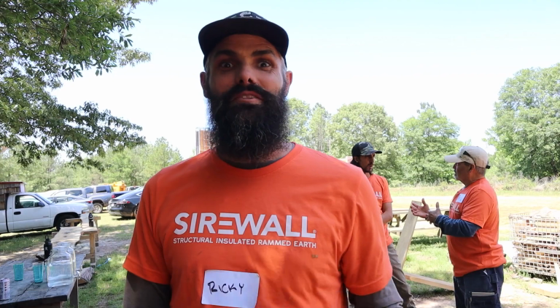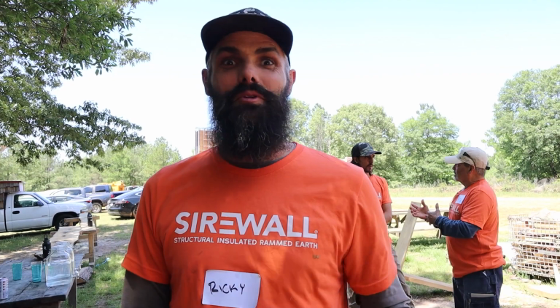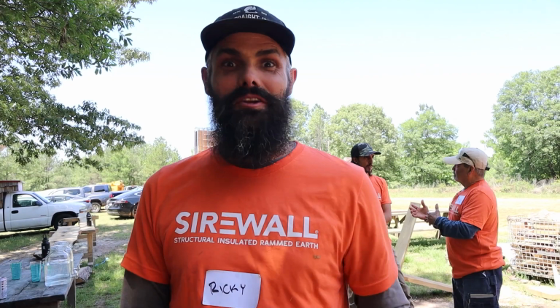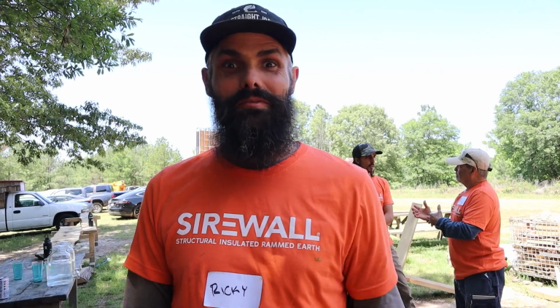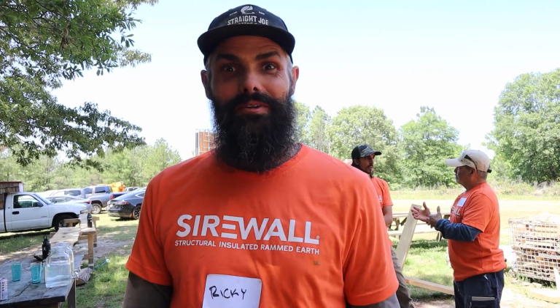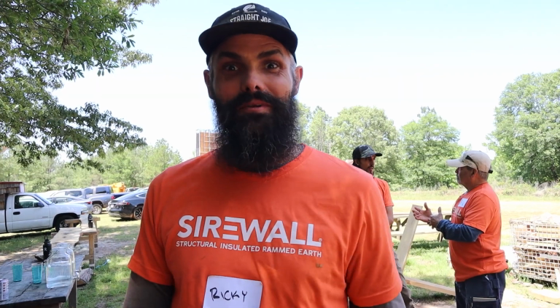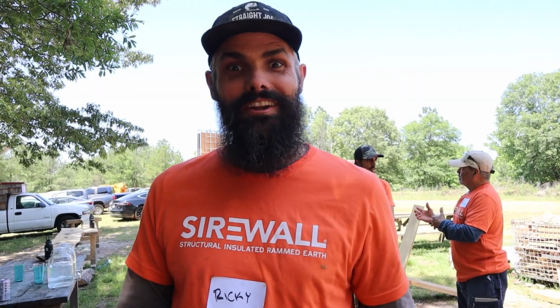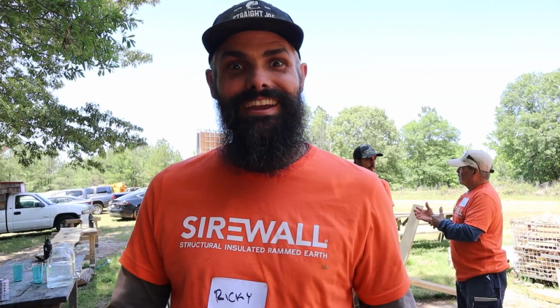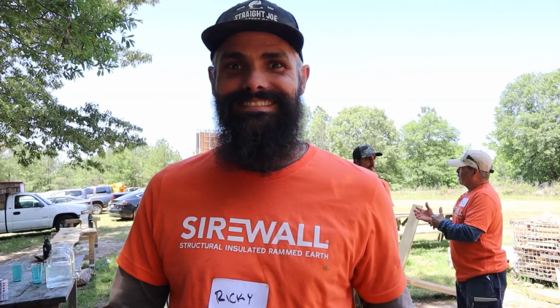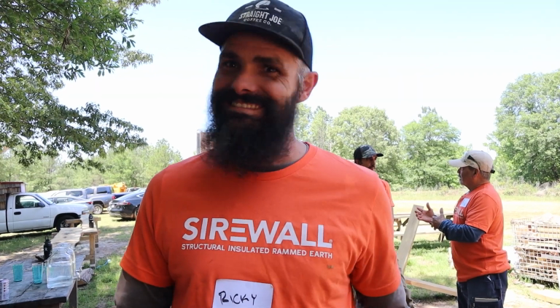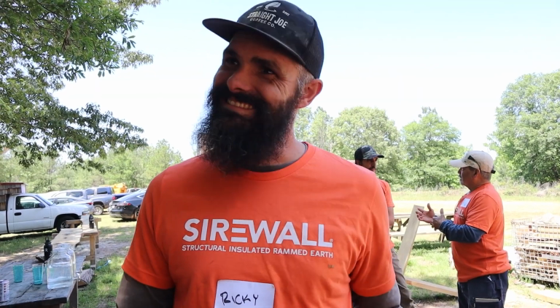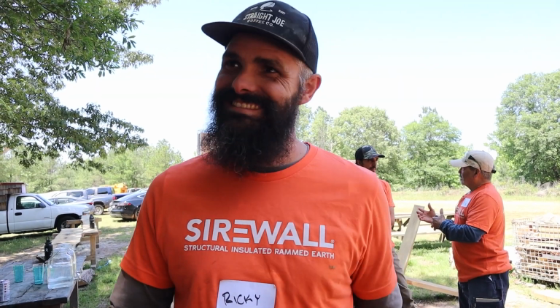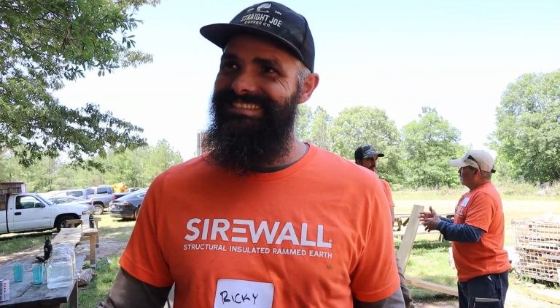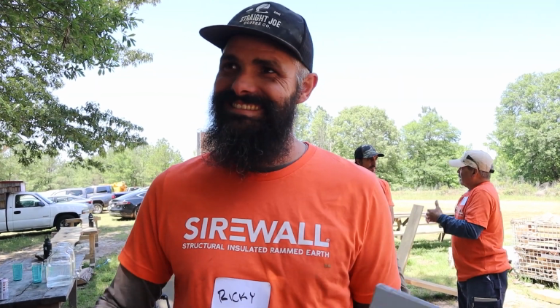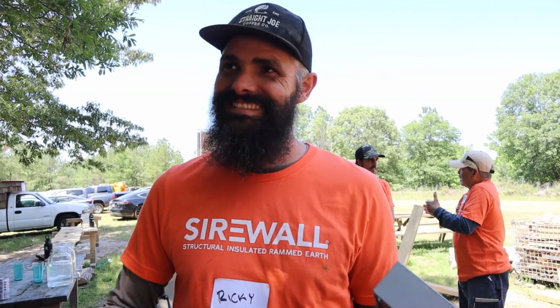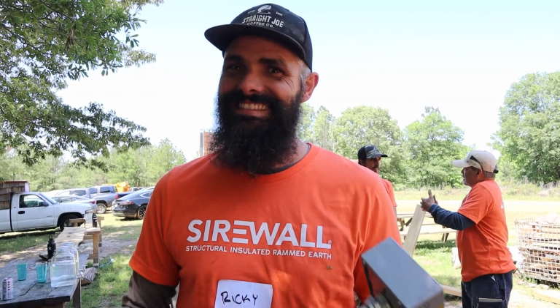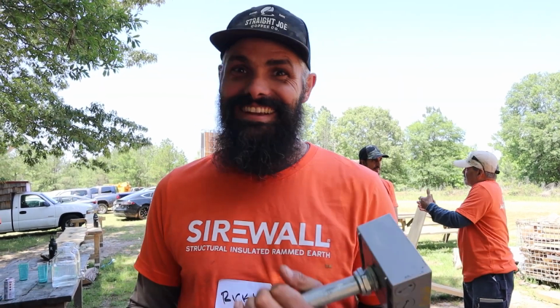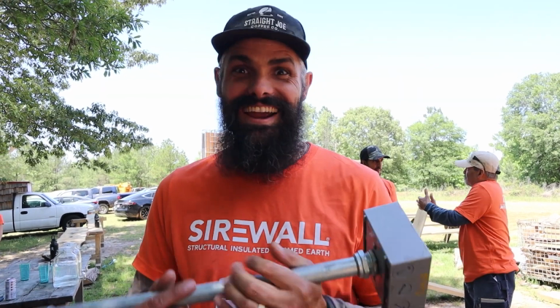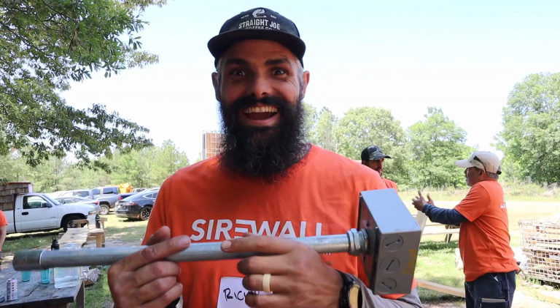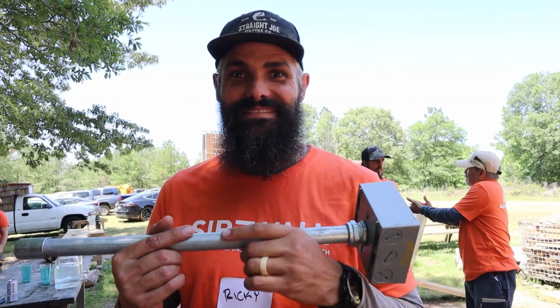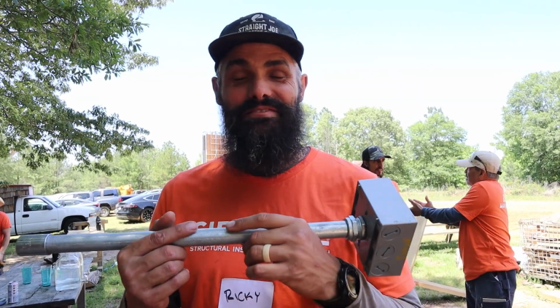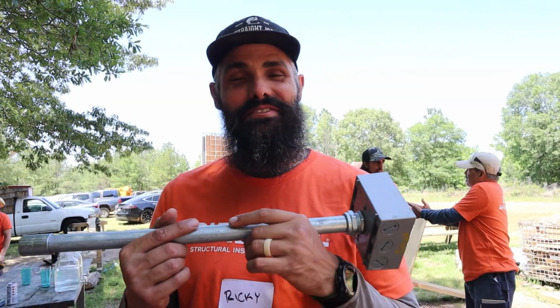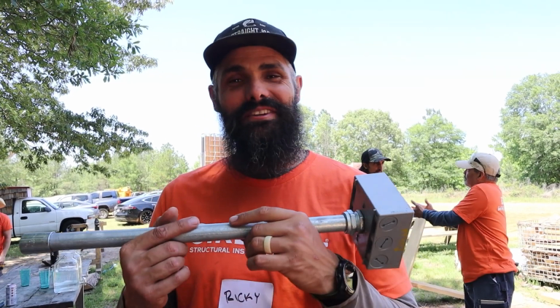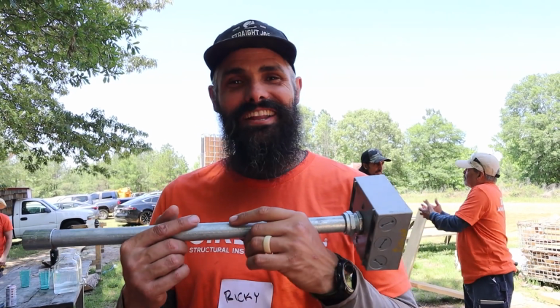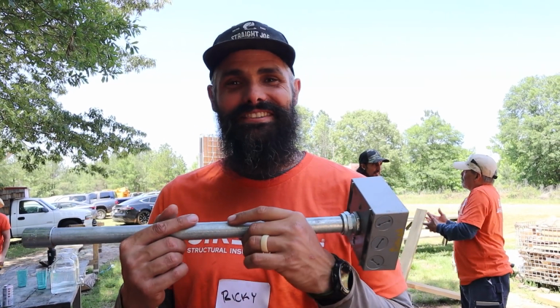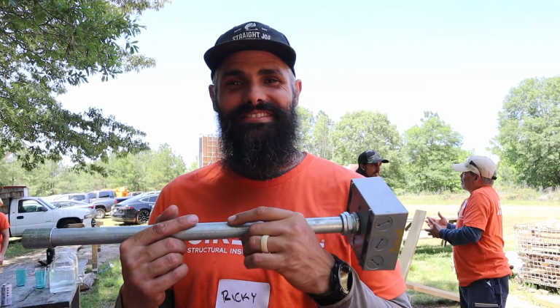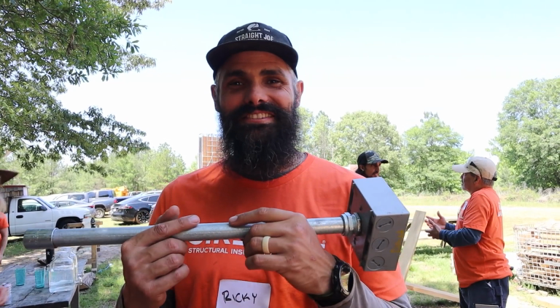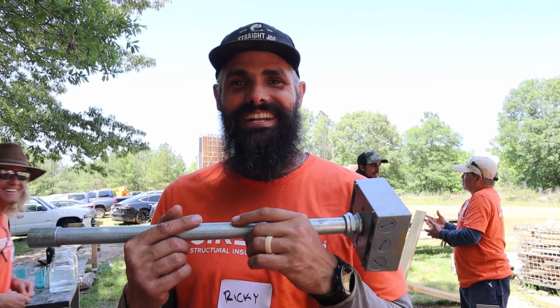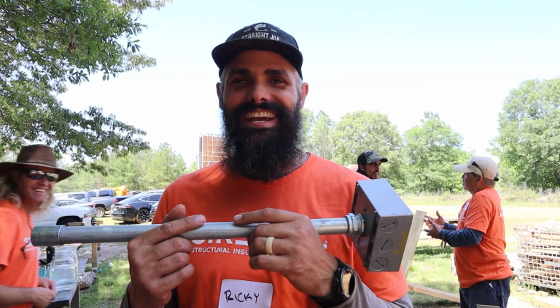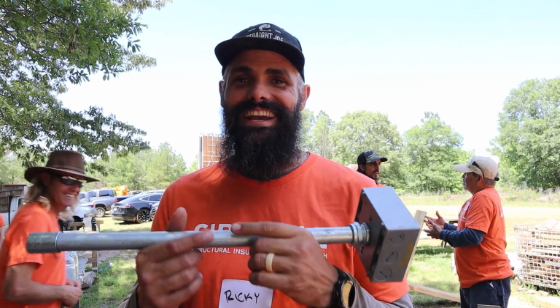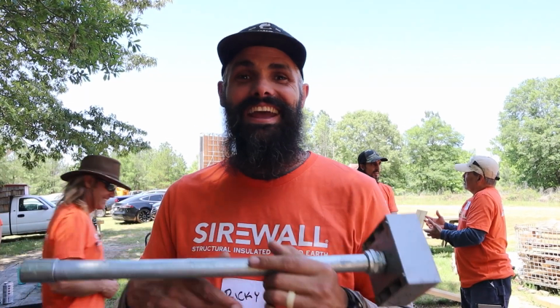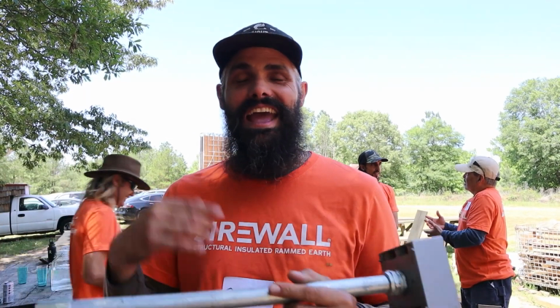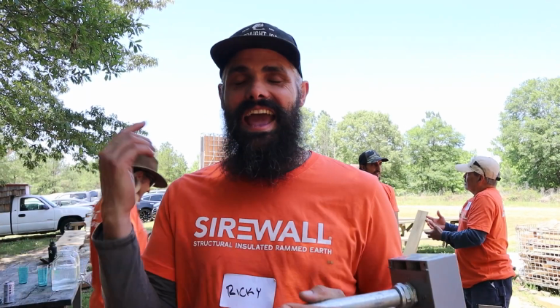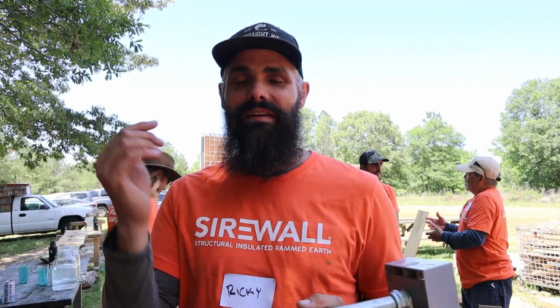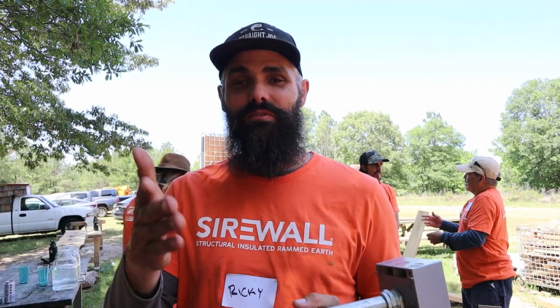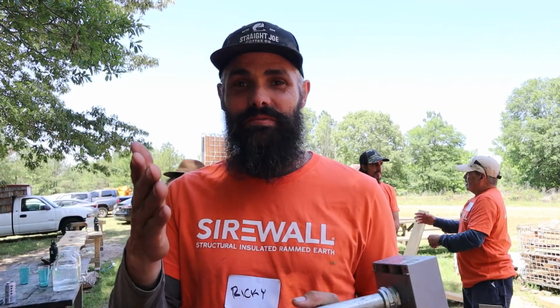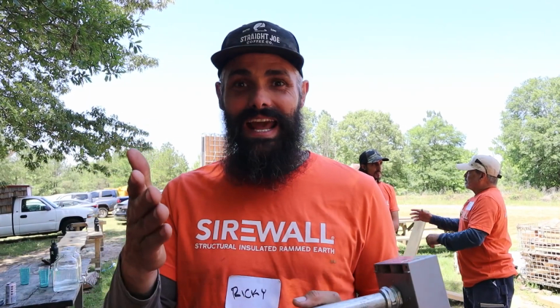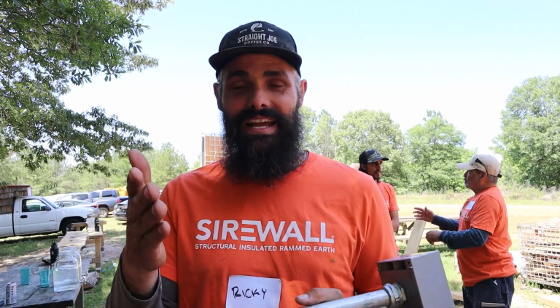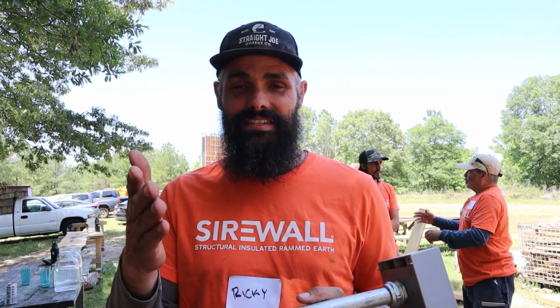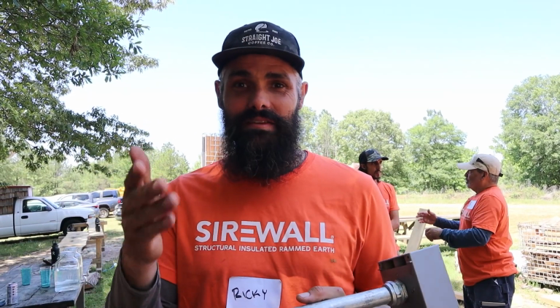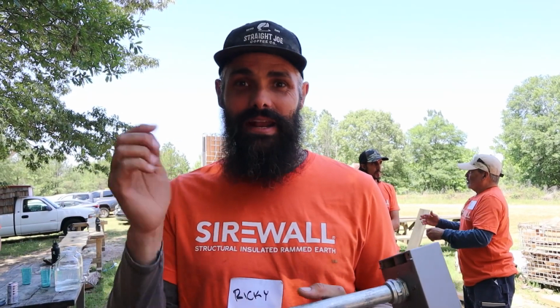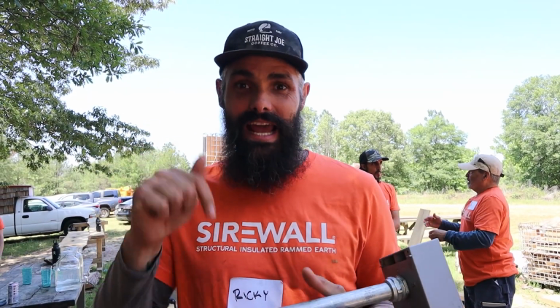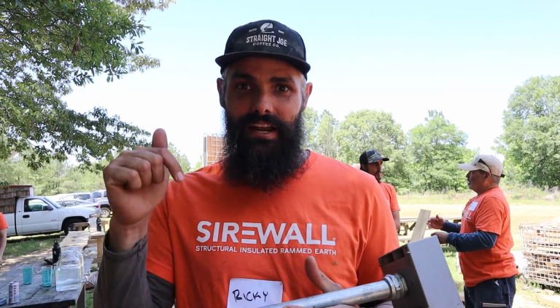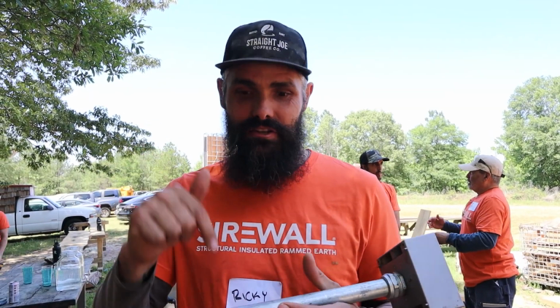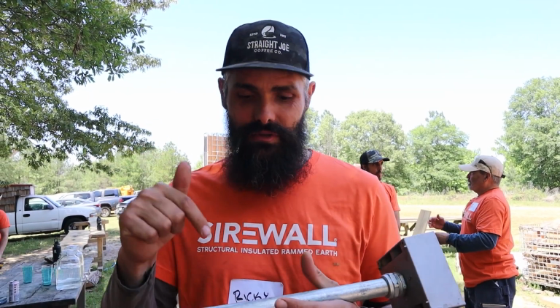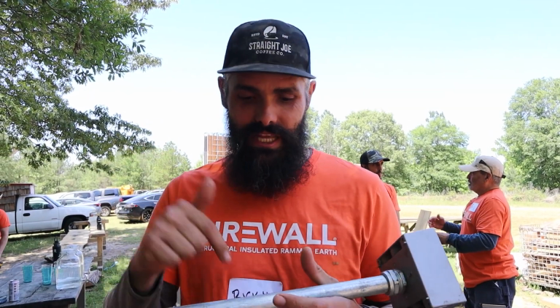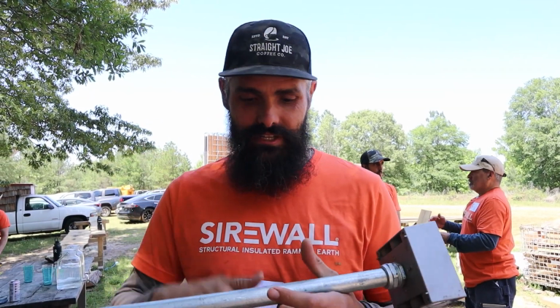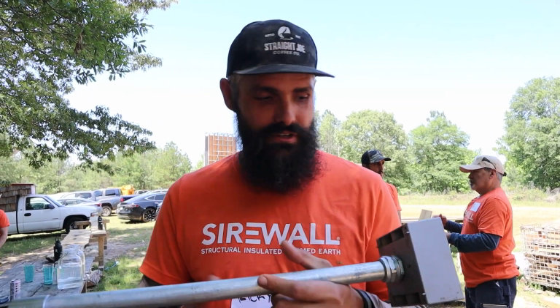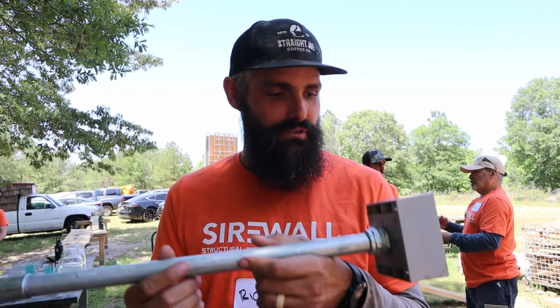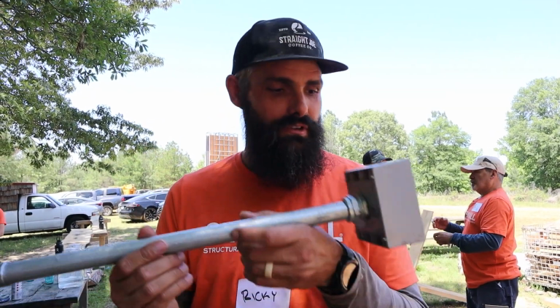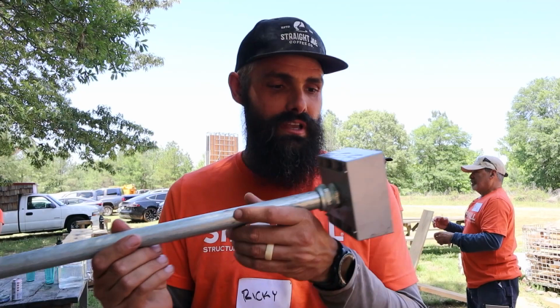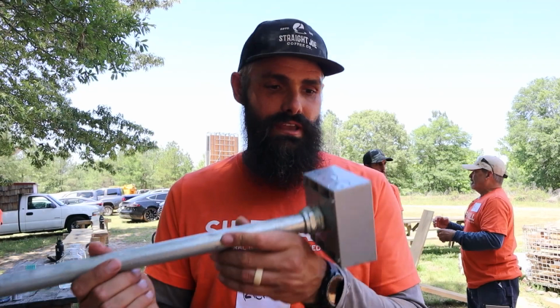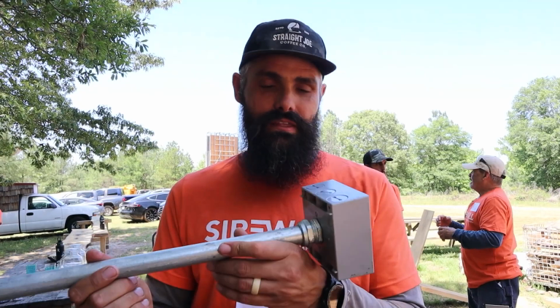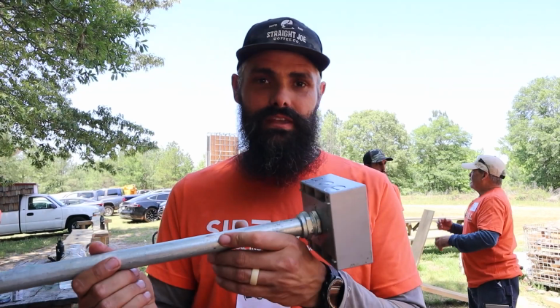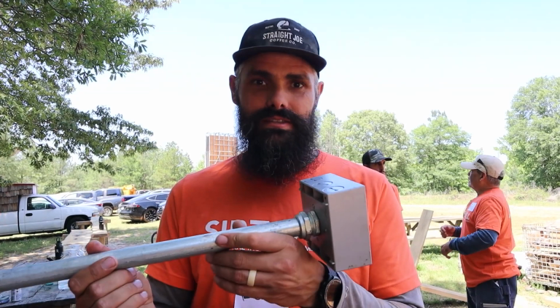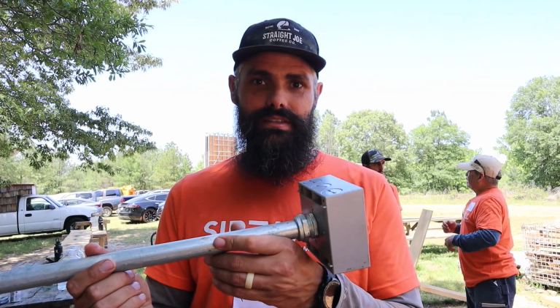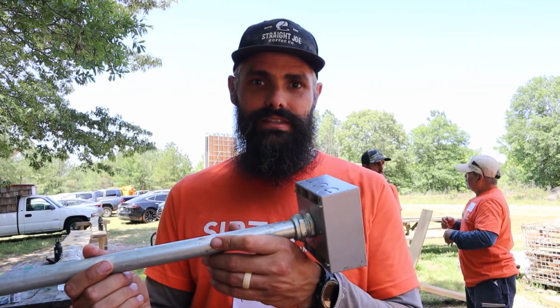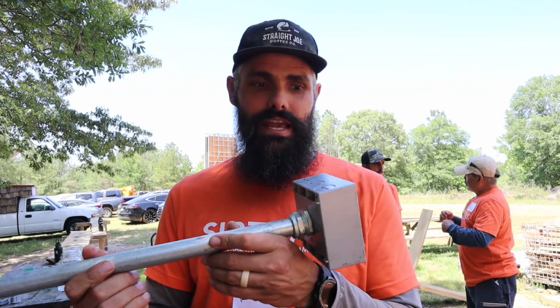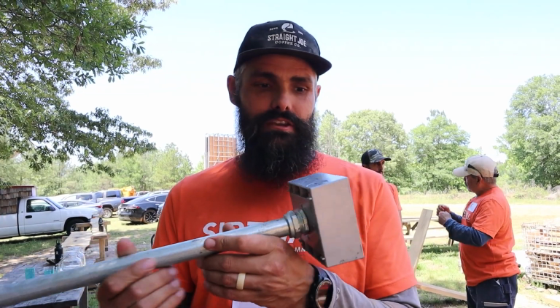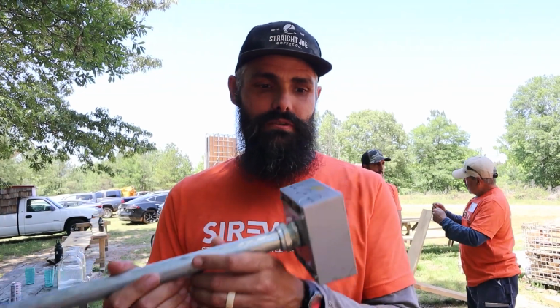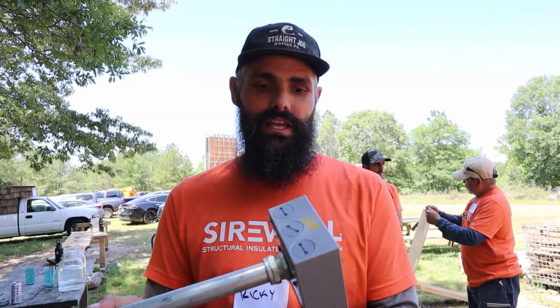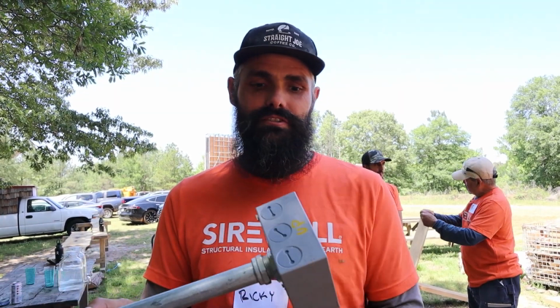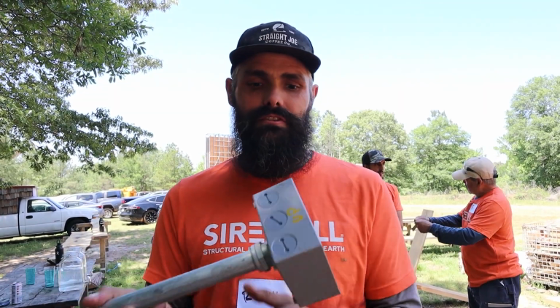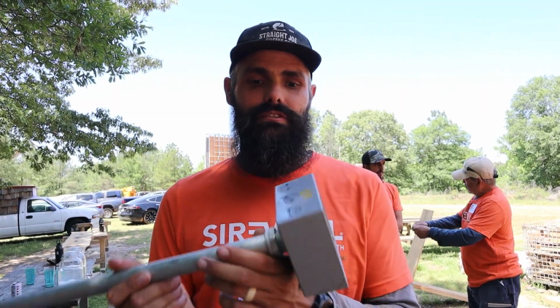Good morning! Alright, we're doing electrical today. Everyone's been asking about how to do electrical. This is how you do electrical.